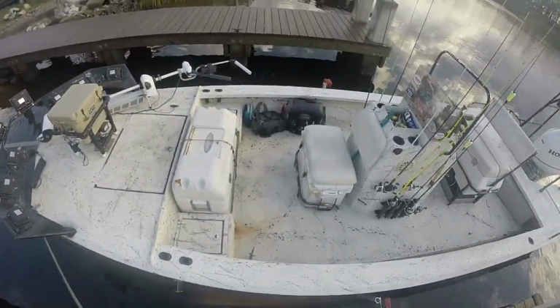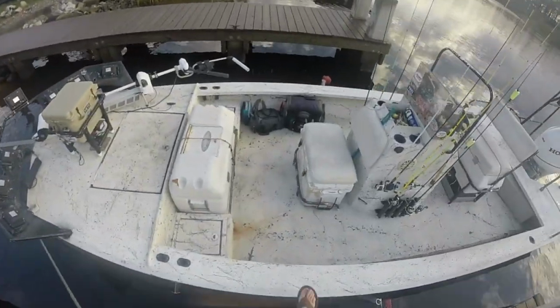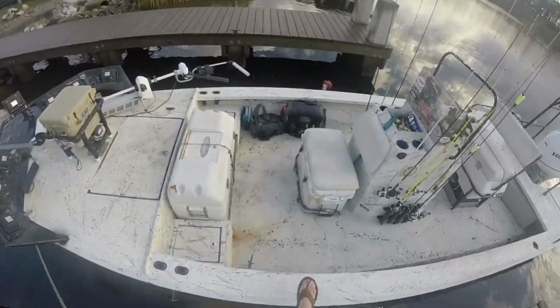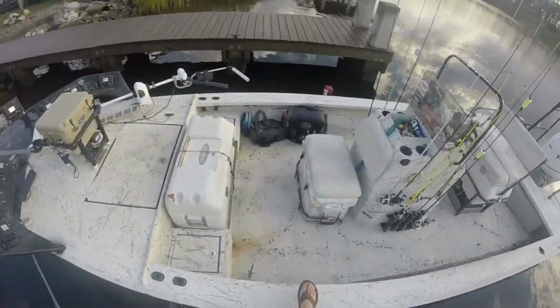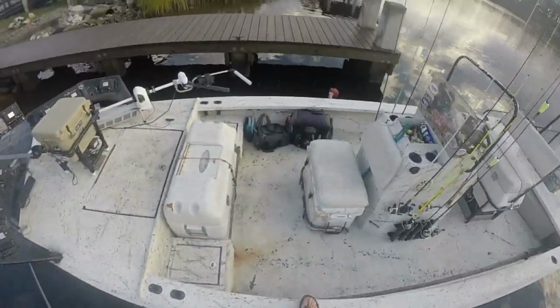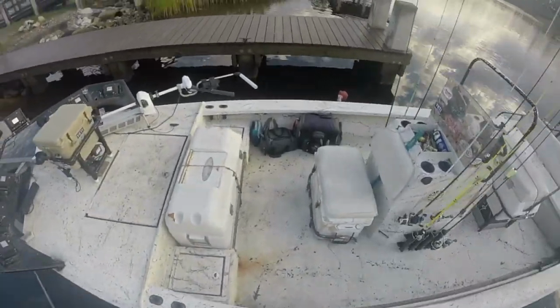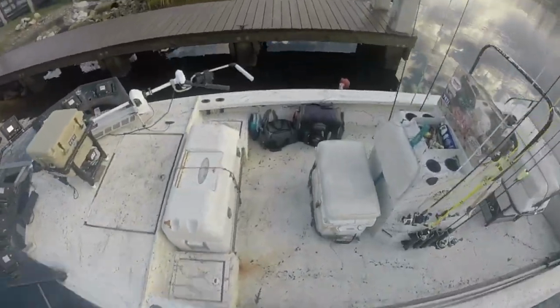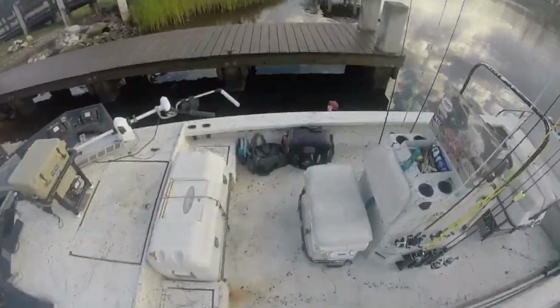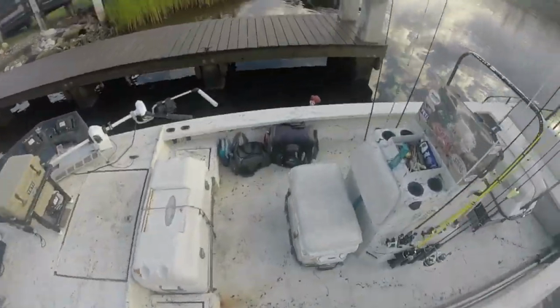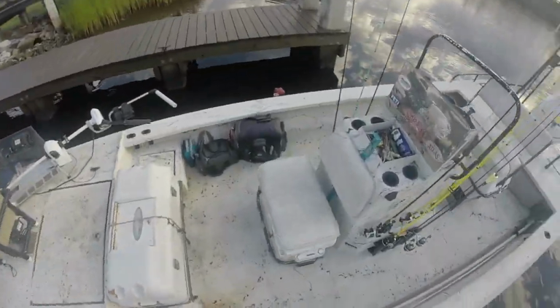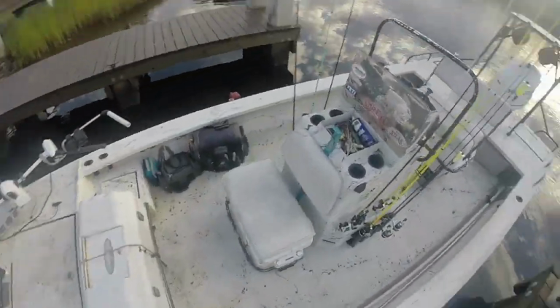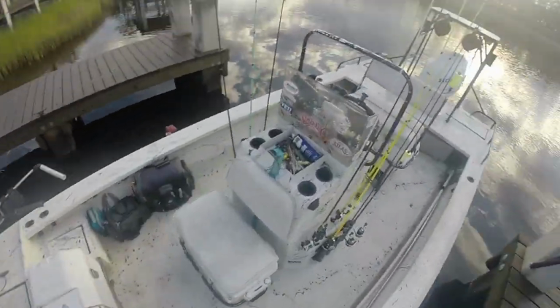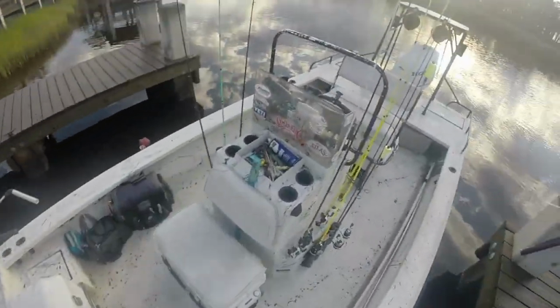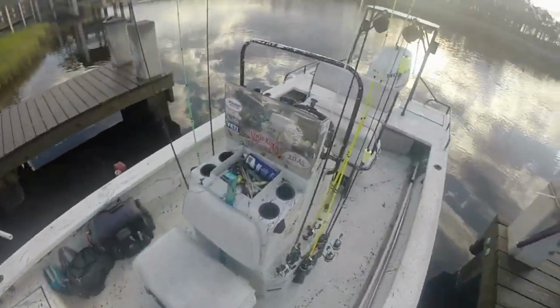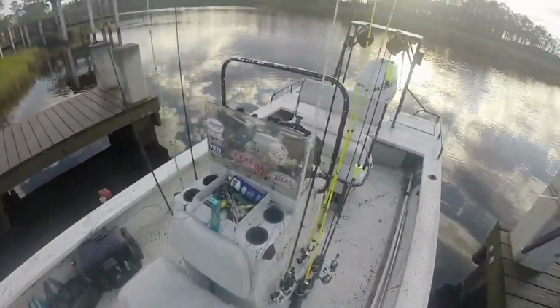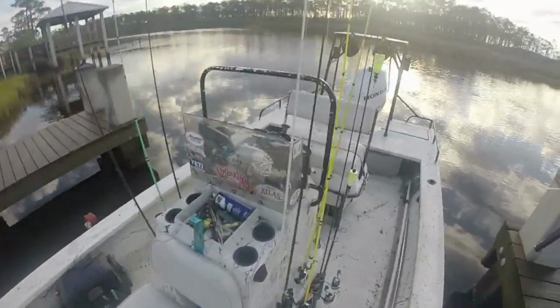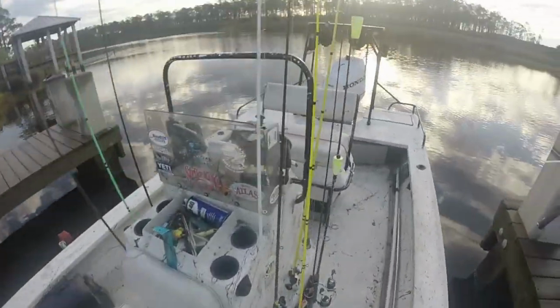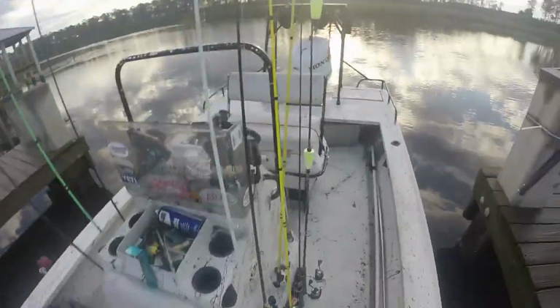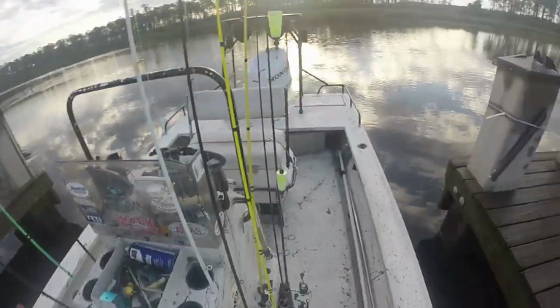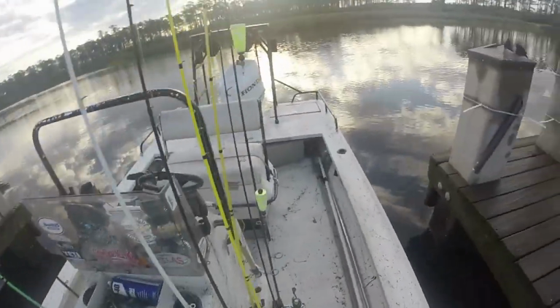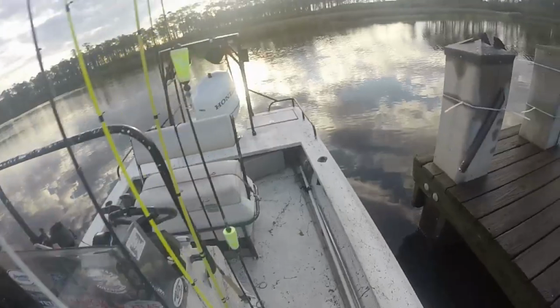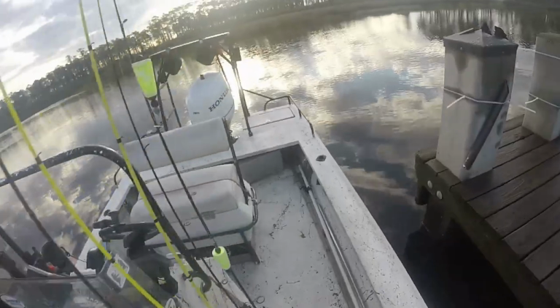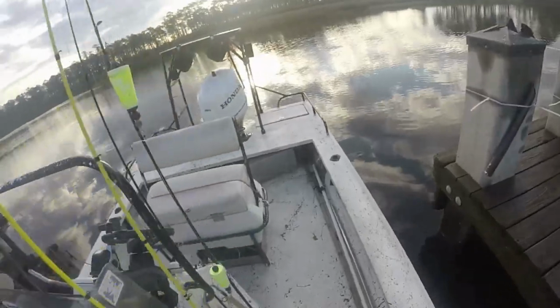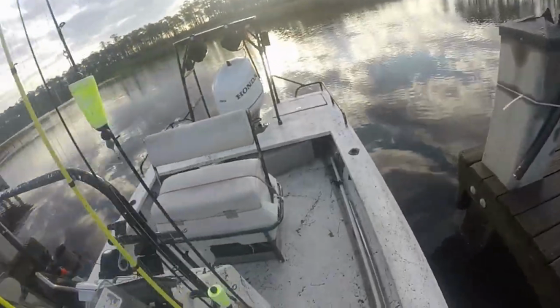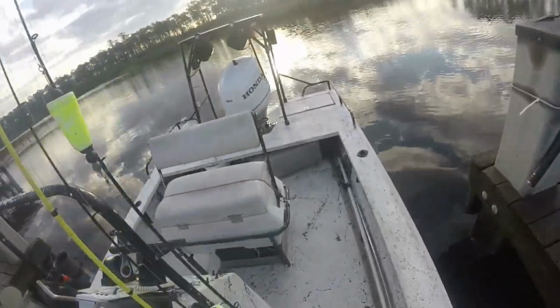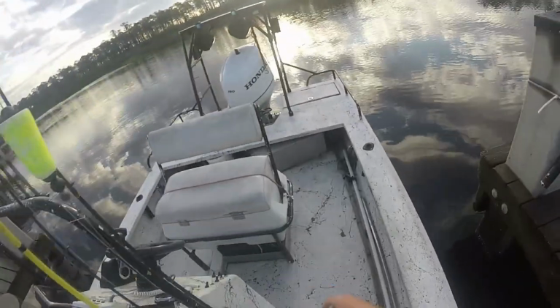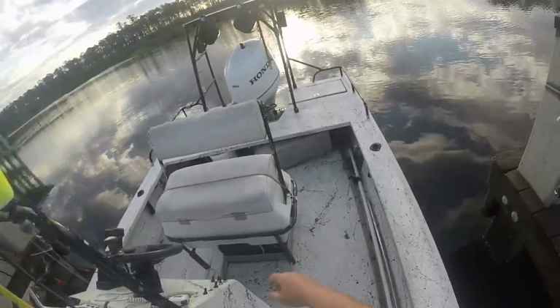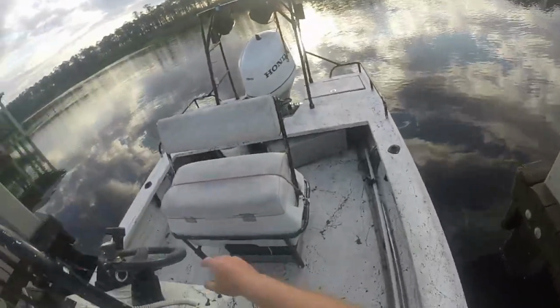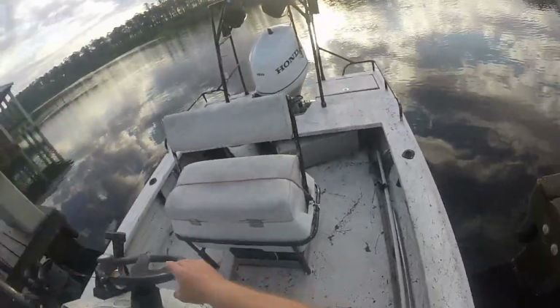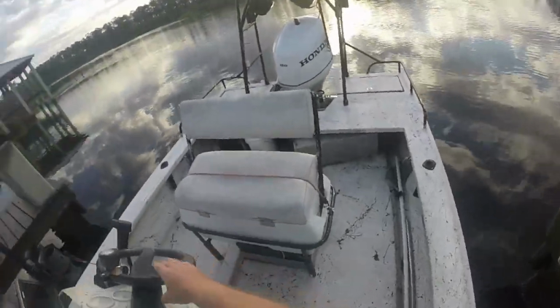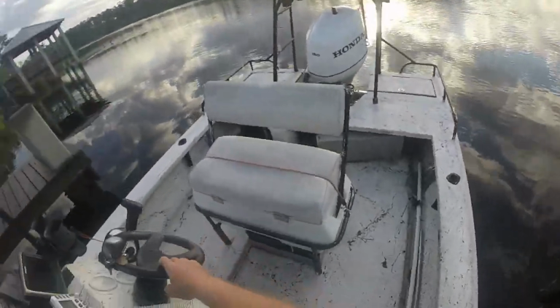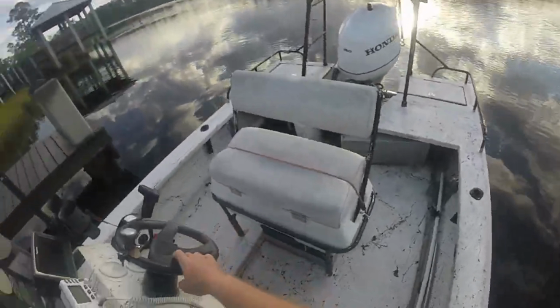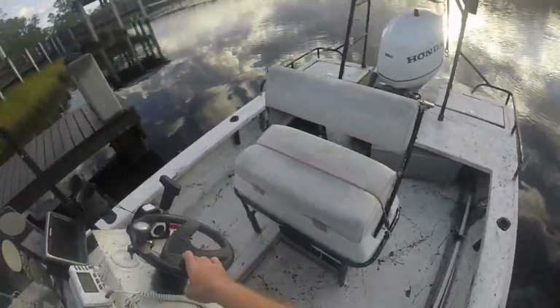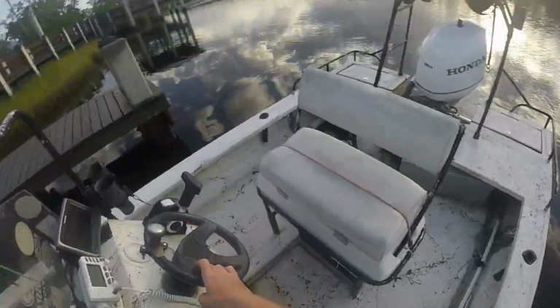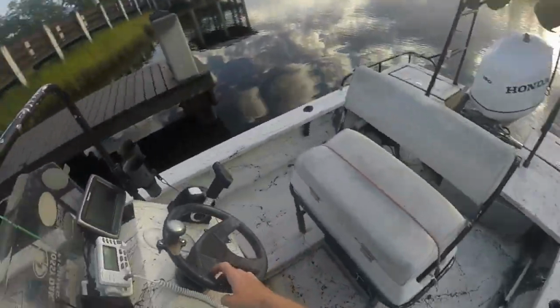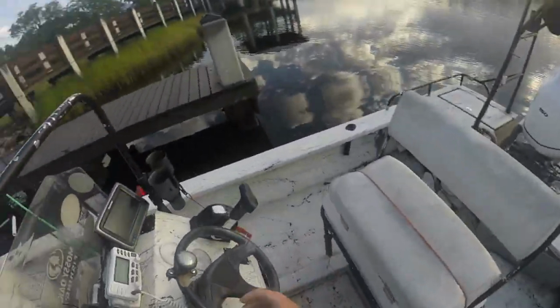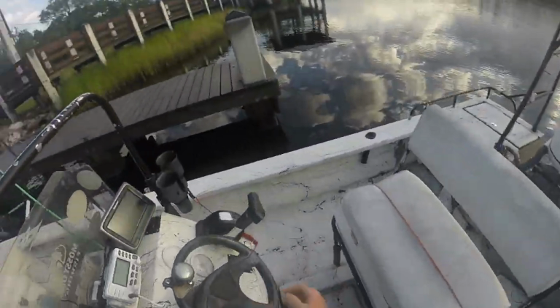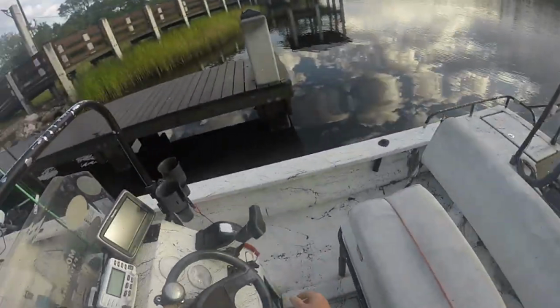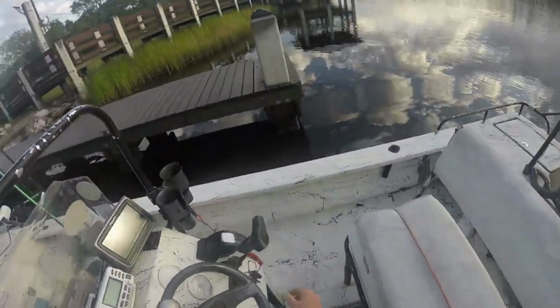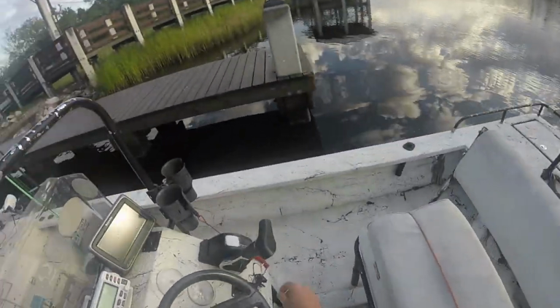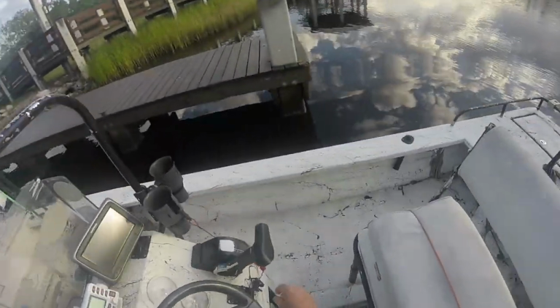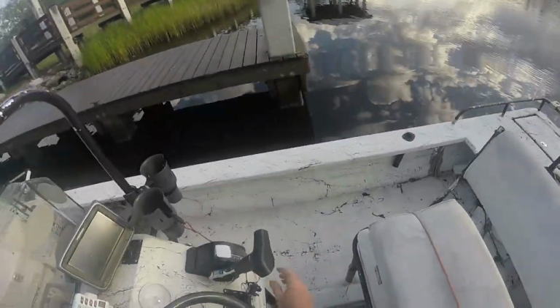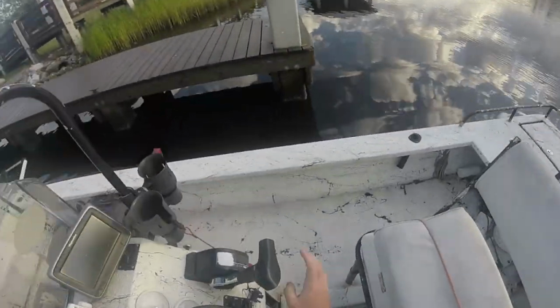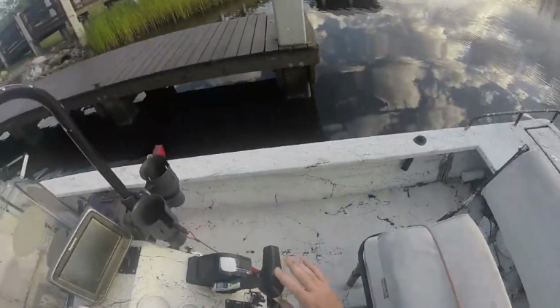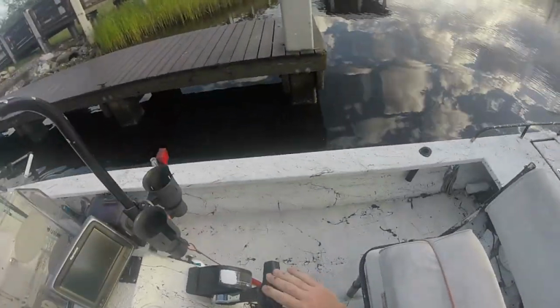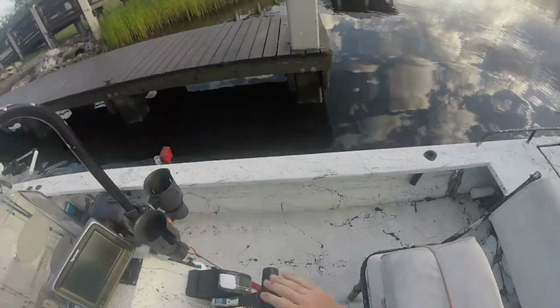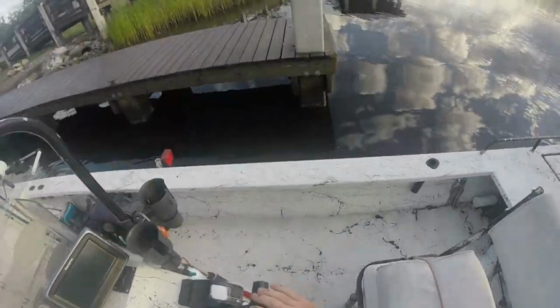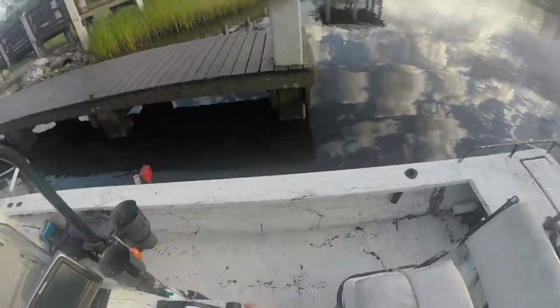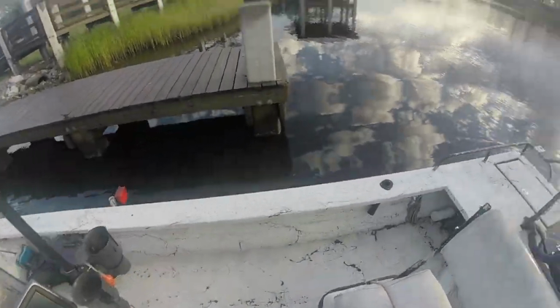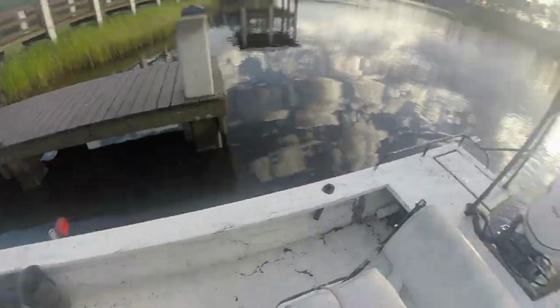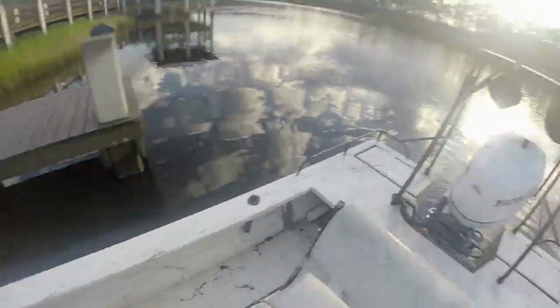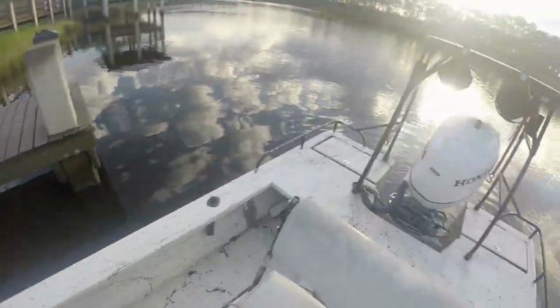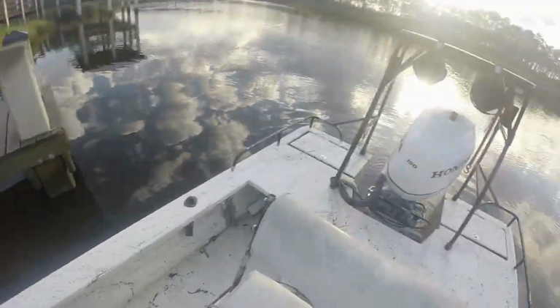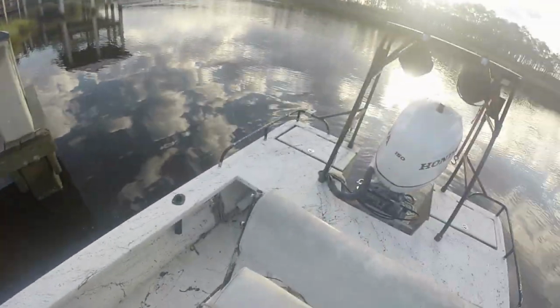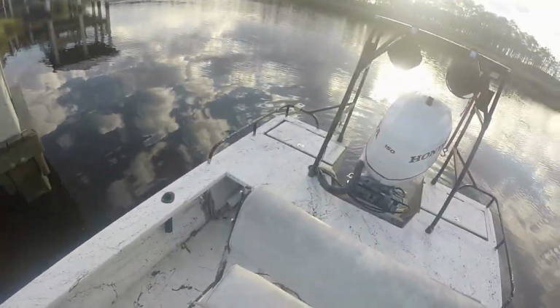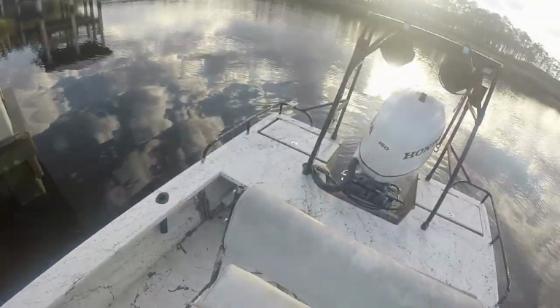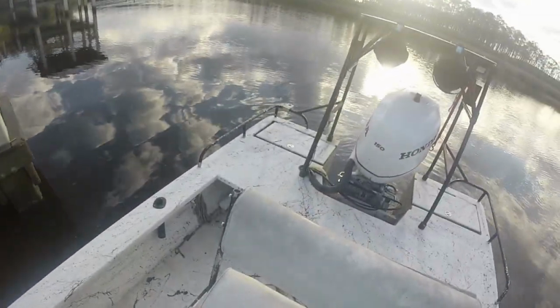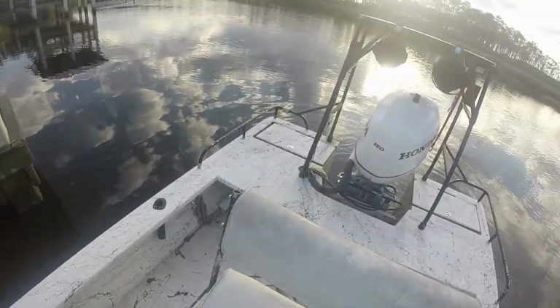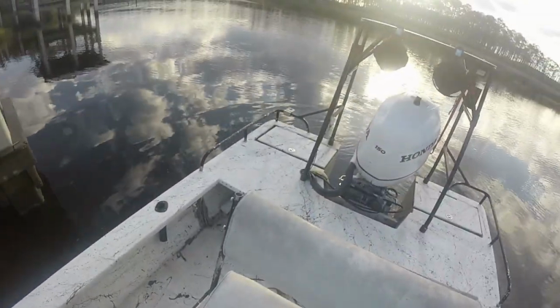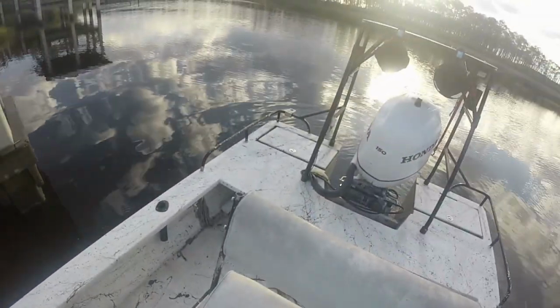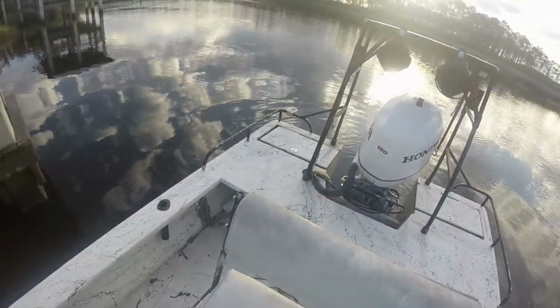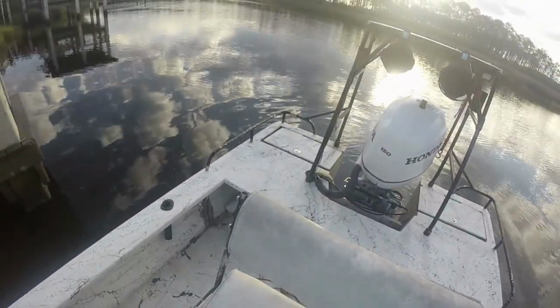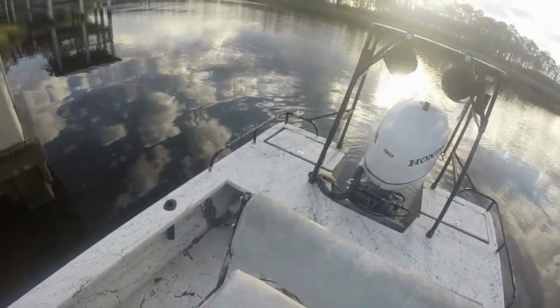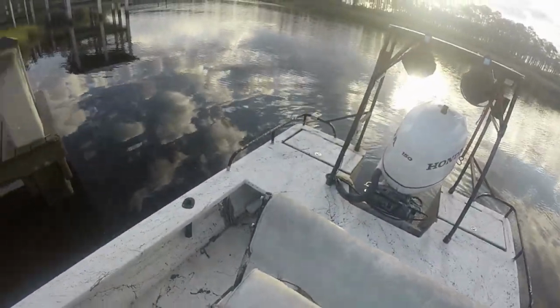Now I'll get in the boat and move it, because I don't want it parked right here in case somebody else is right behind me needing to launch.